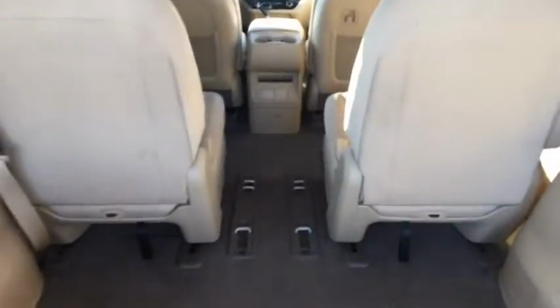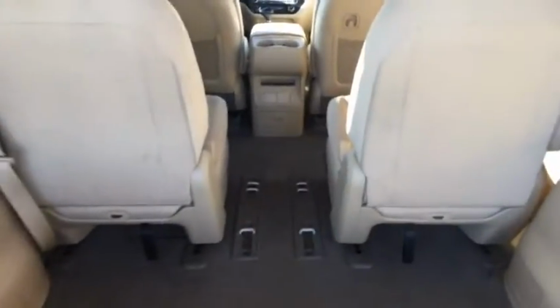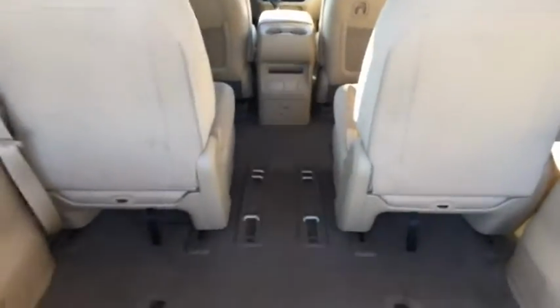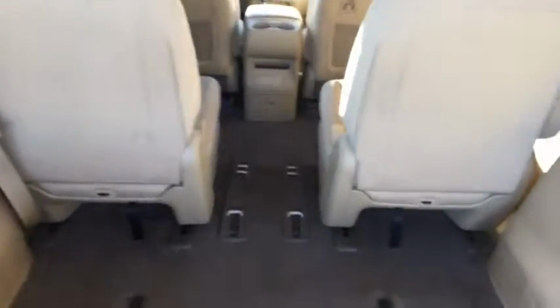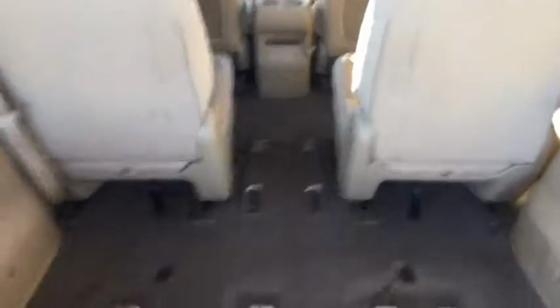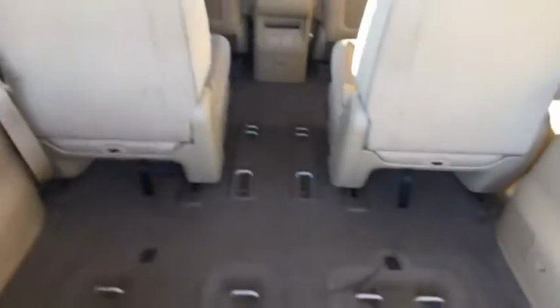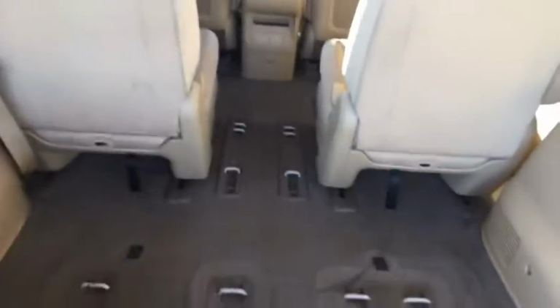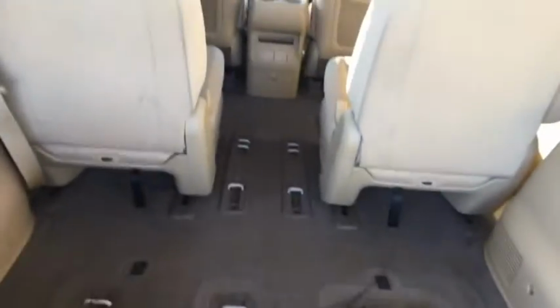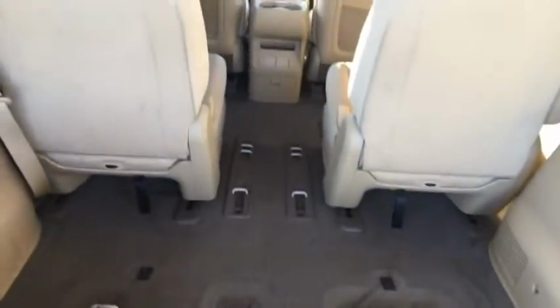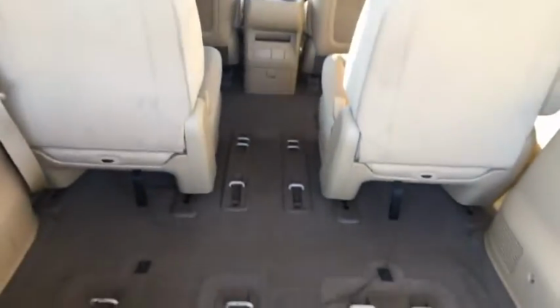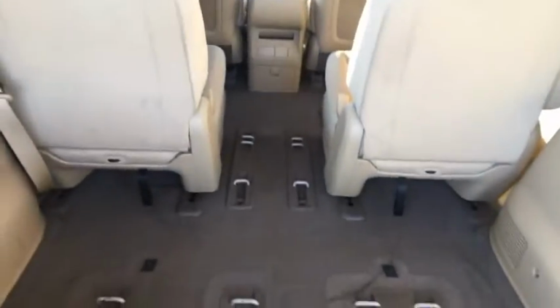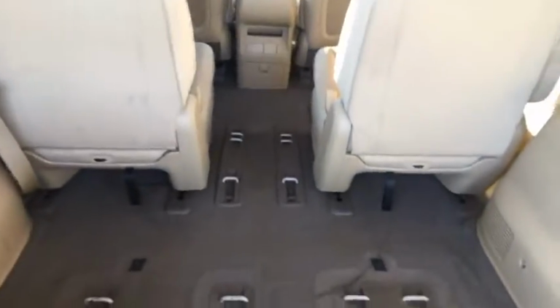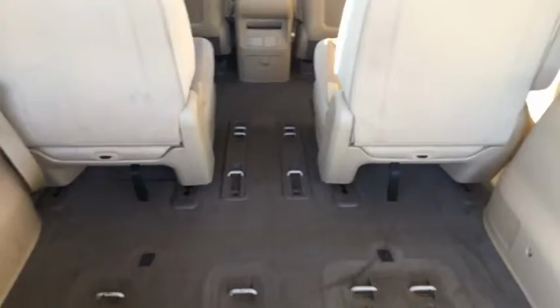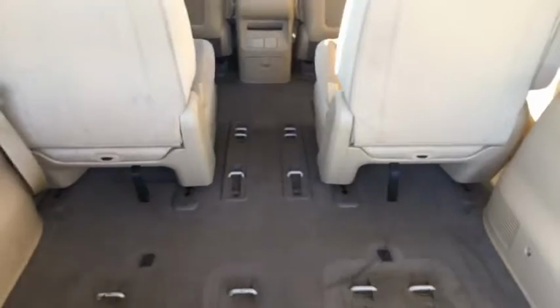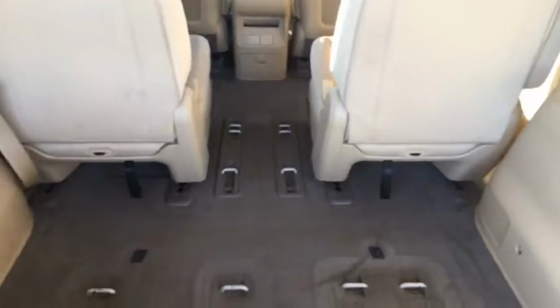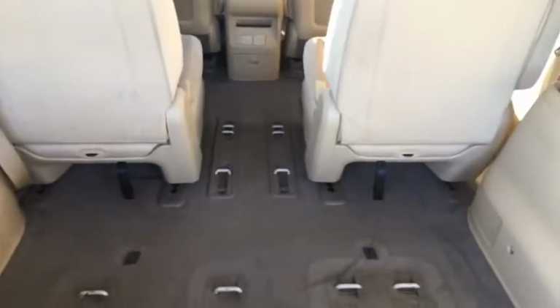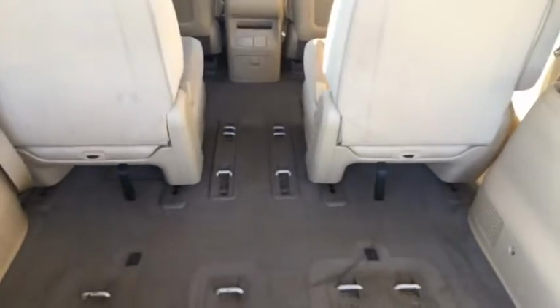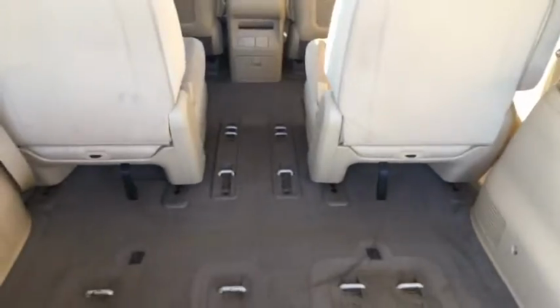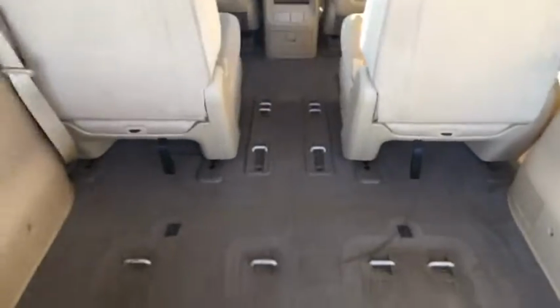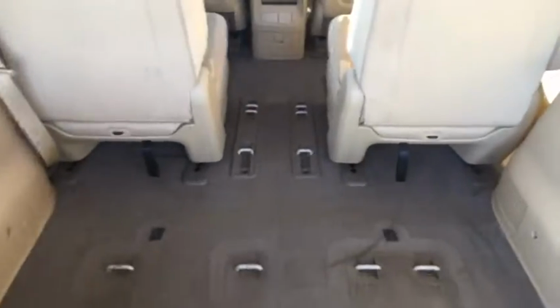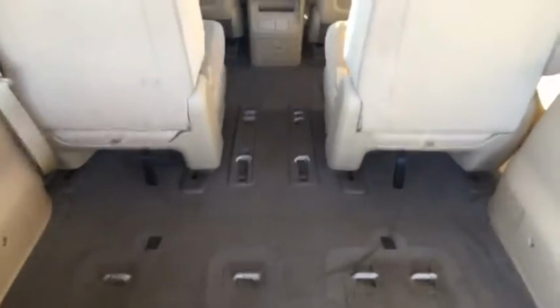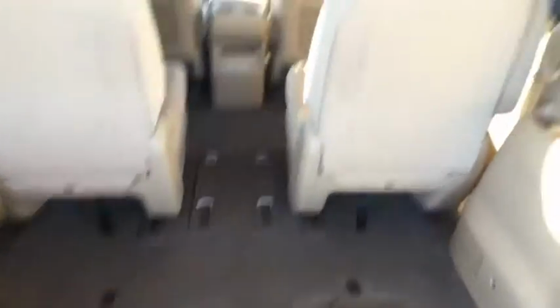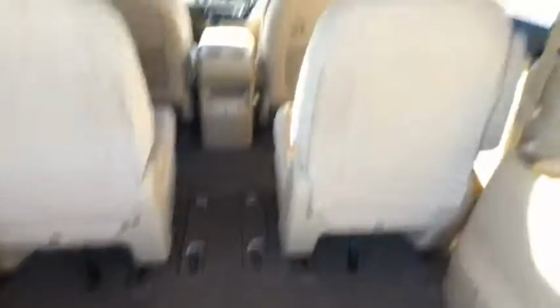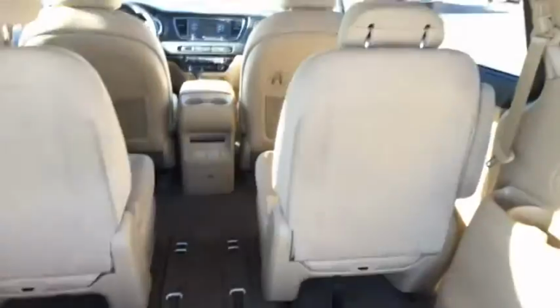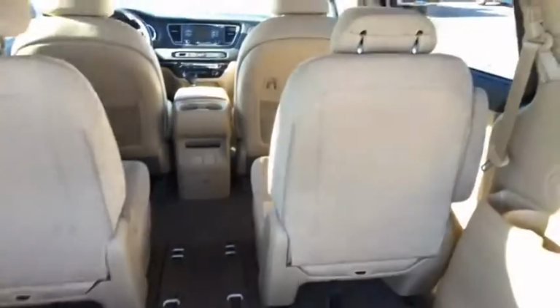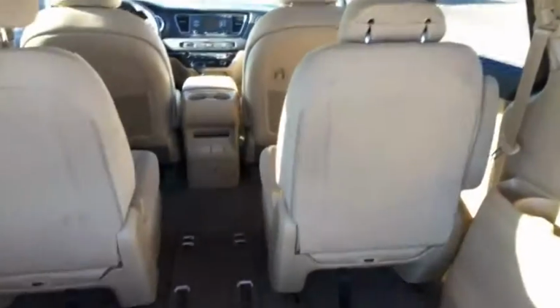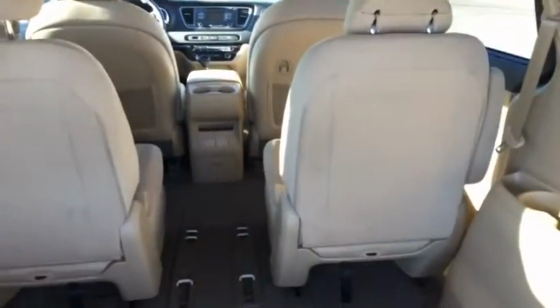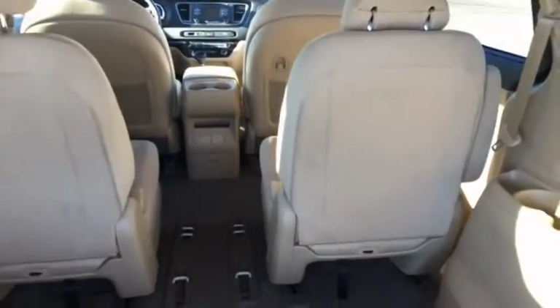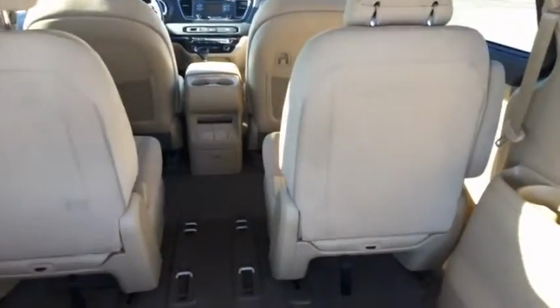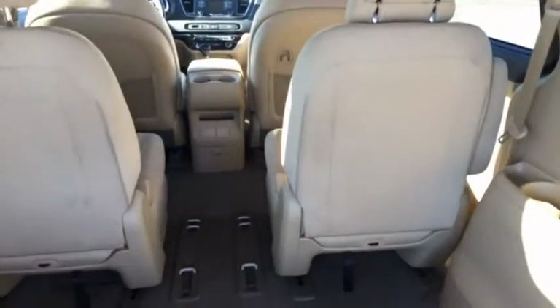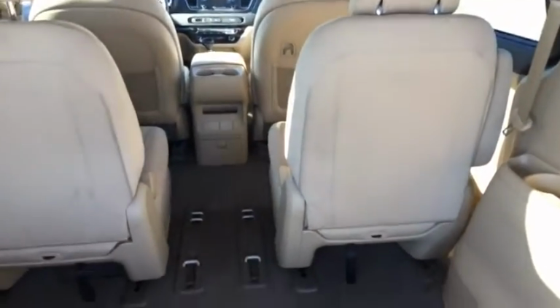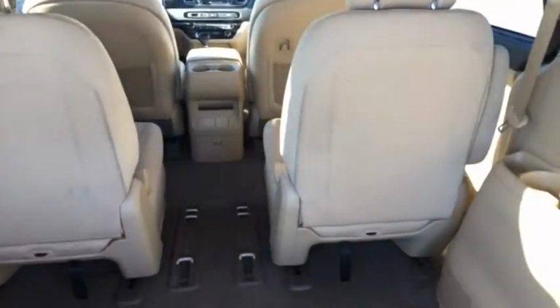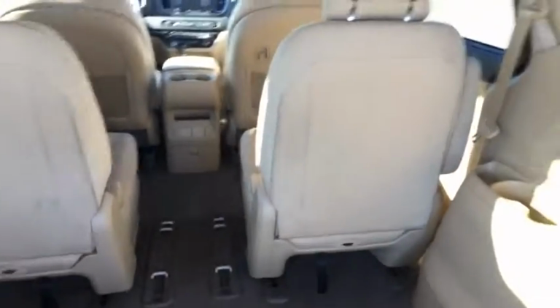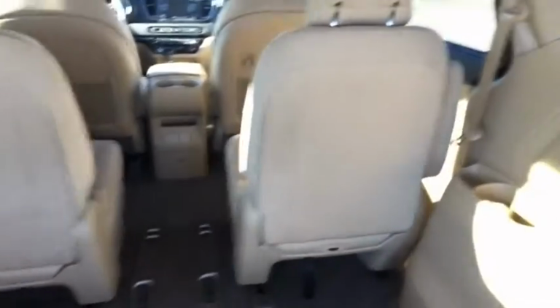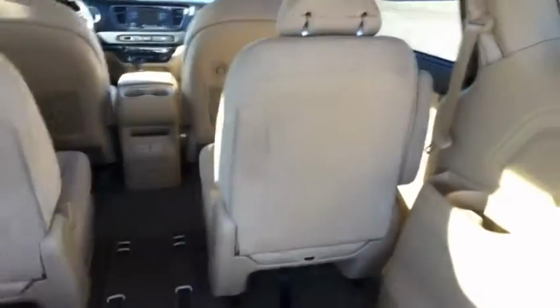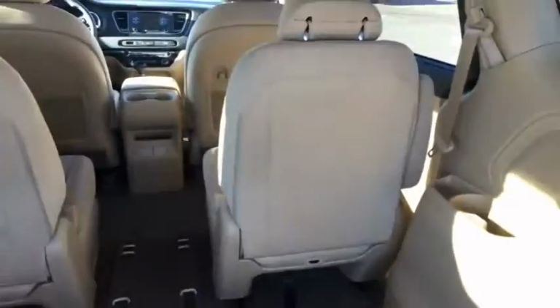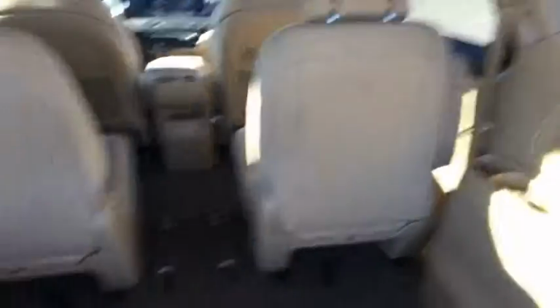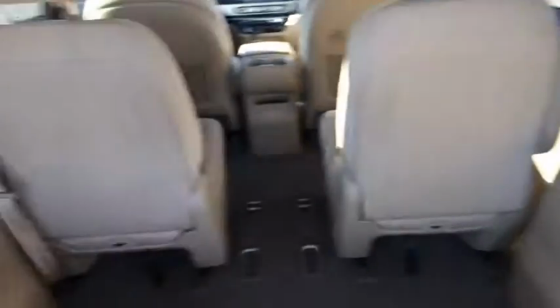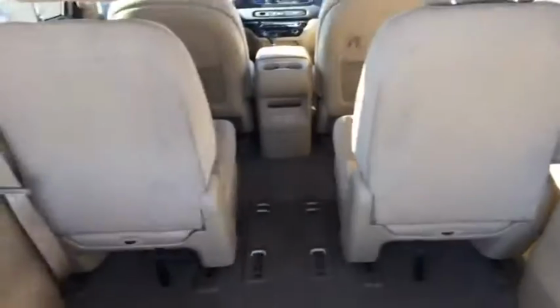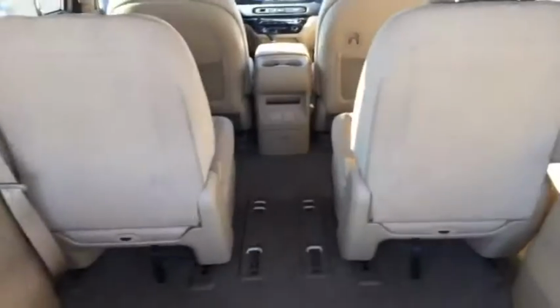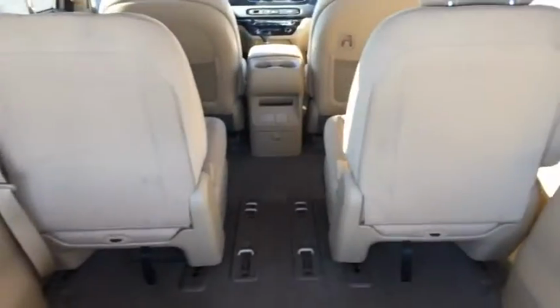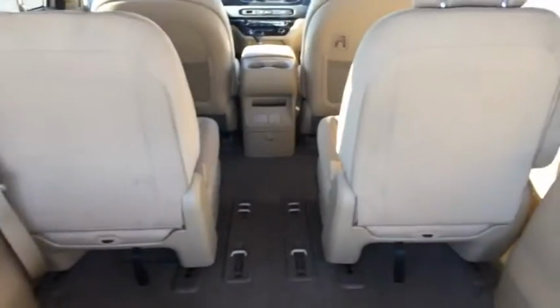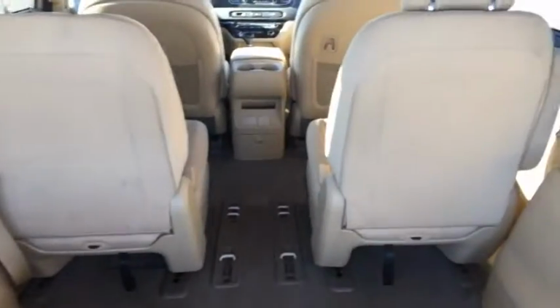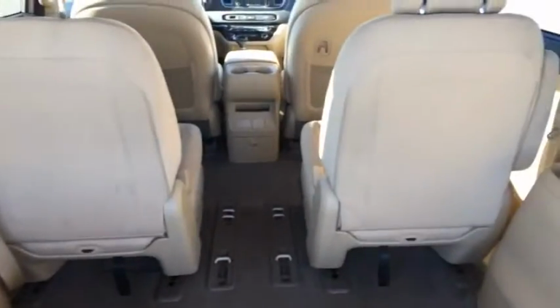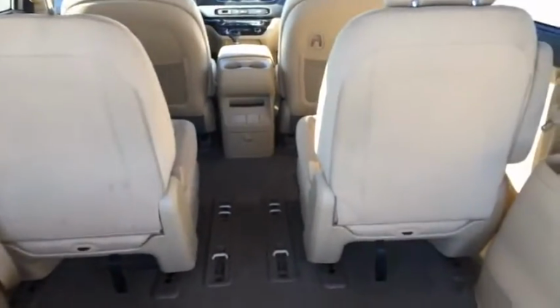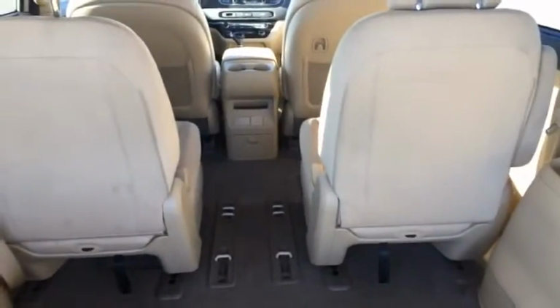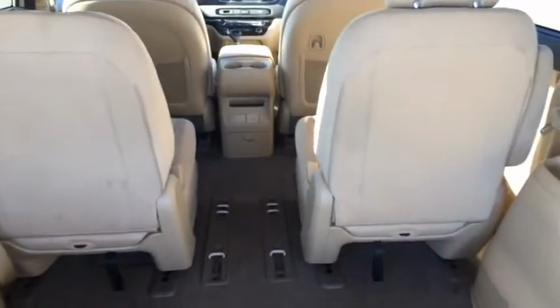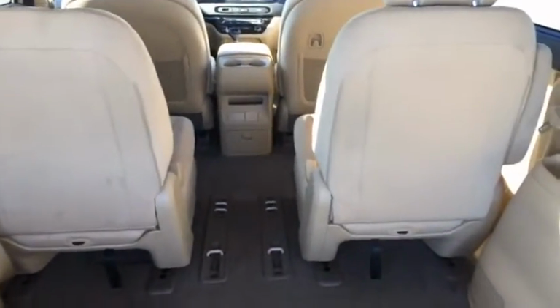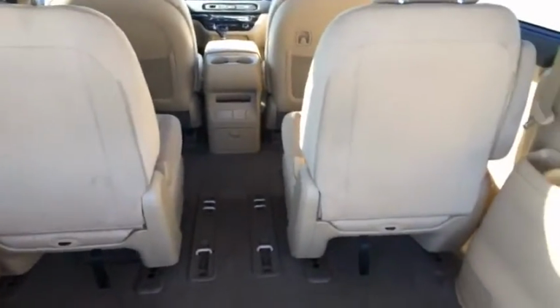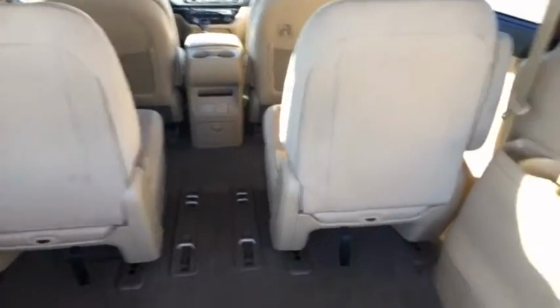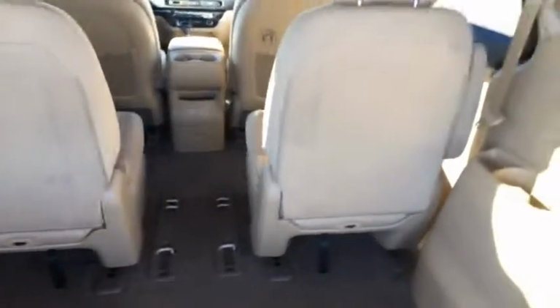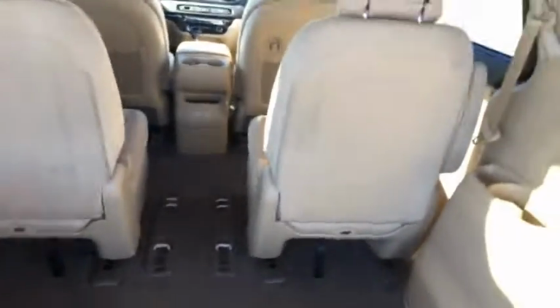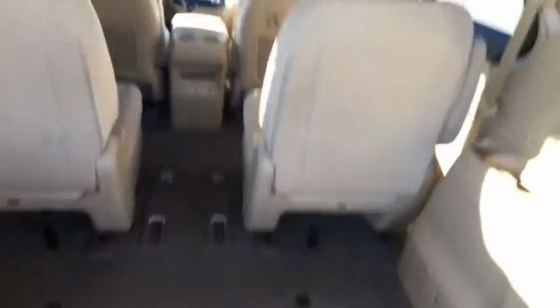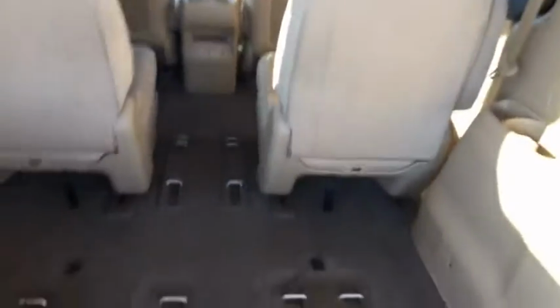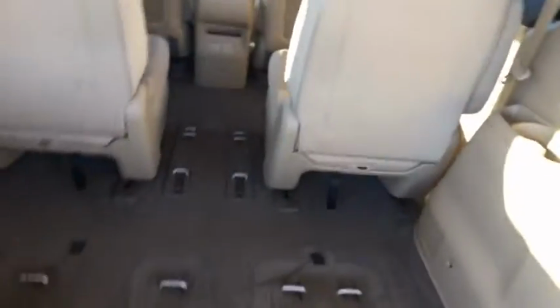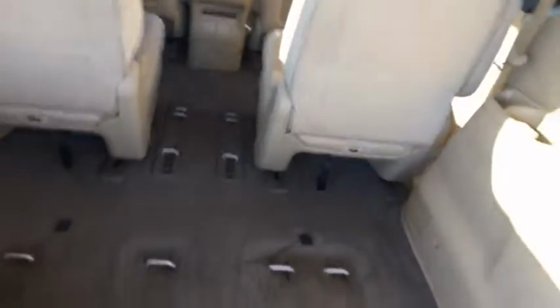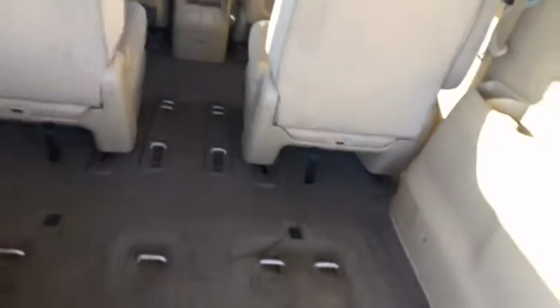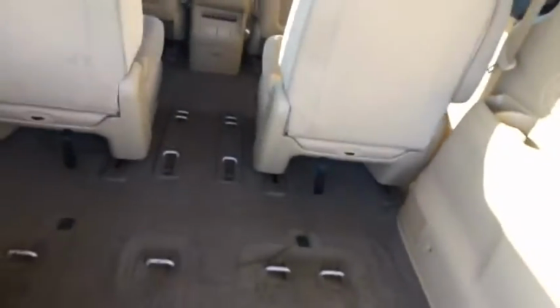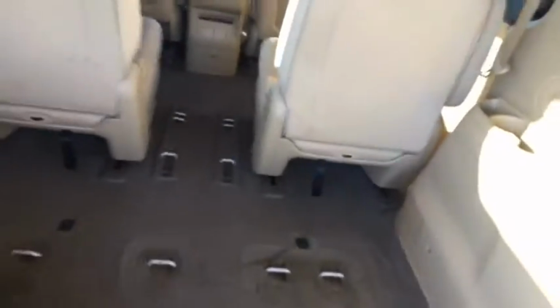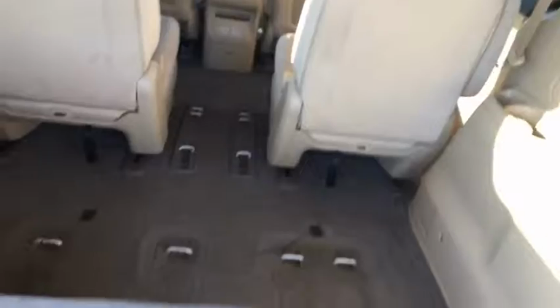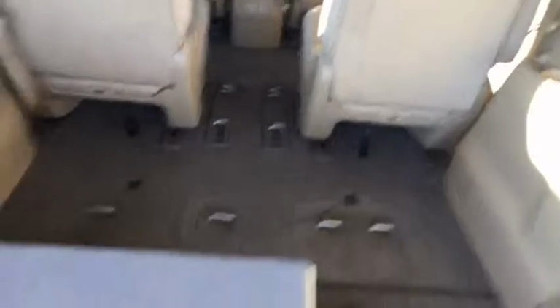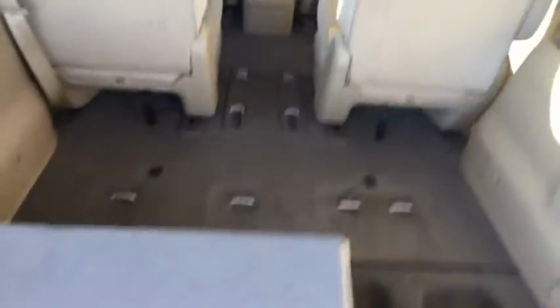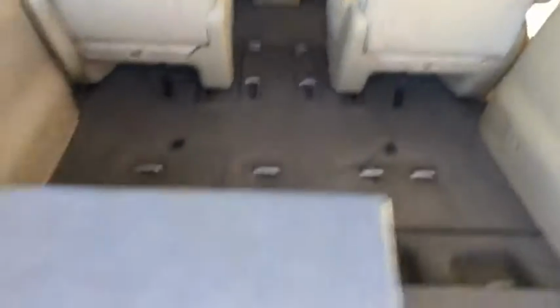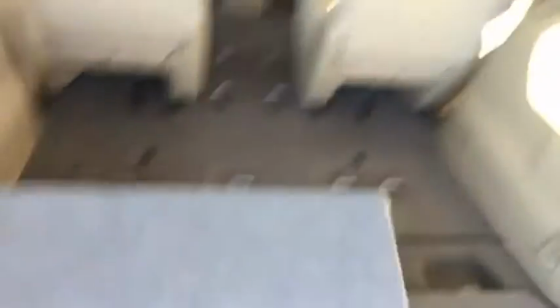You'll notice the second row is bucket seats, which people love. We had a bench seat for a while and we took that out and just did the two seats, so people can easily get to the back third row if they need to.